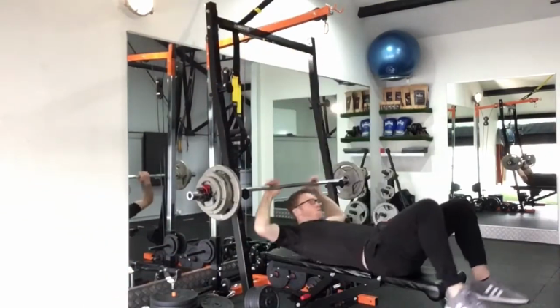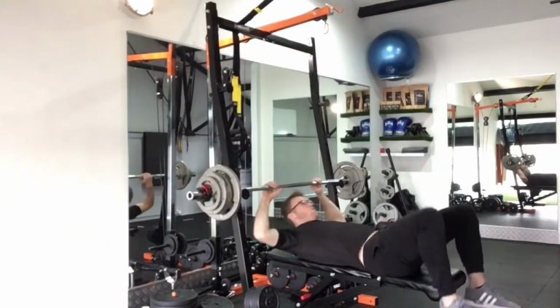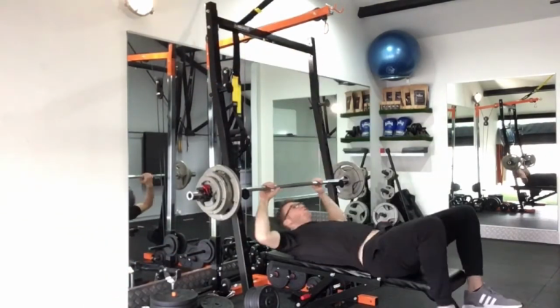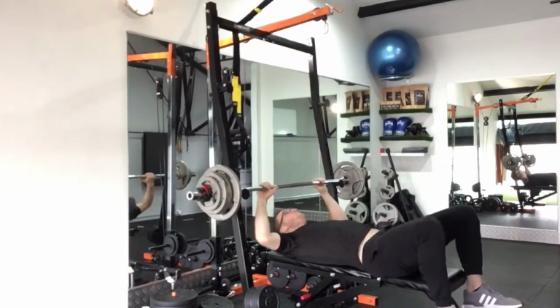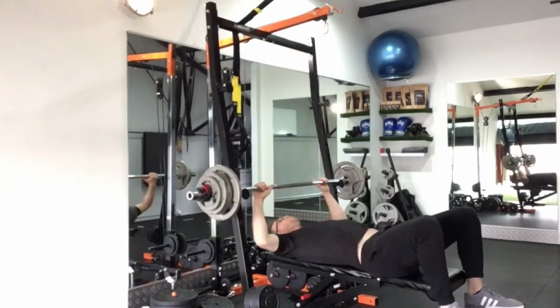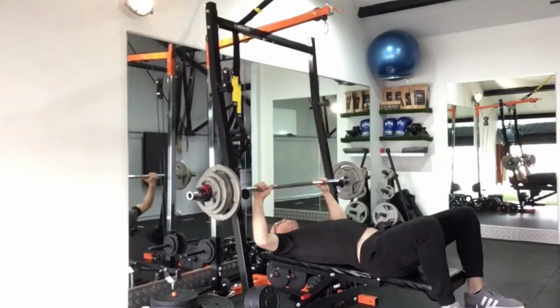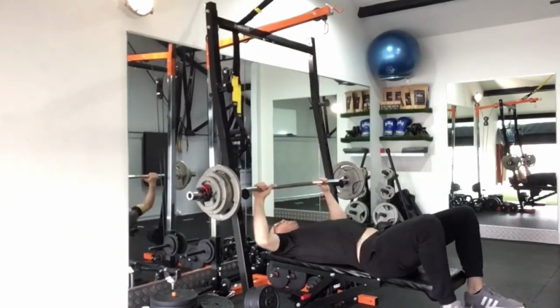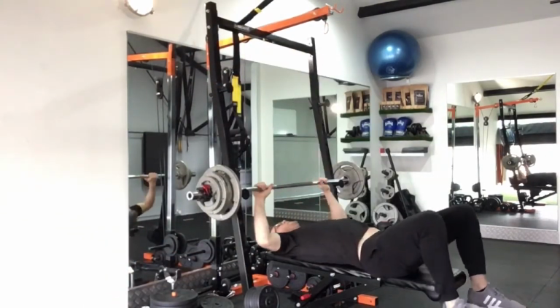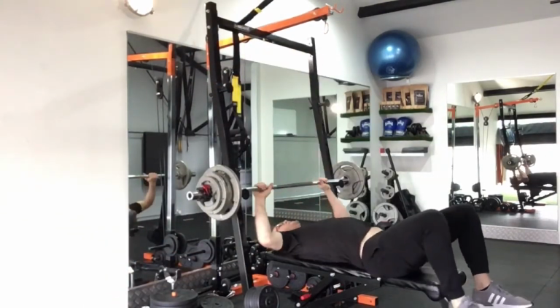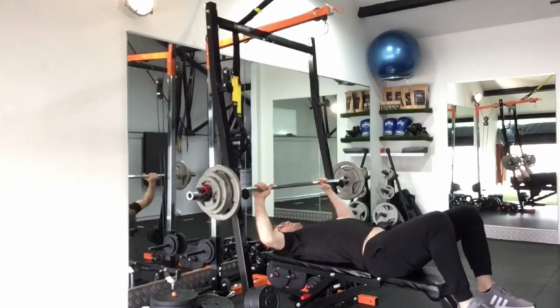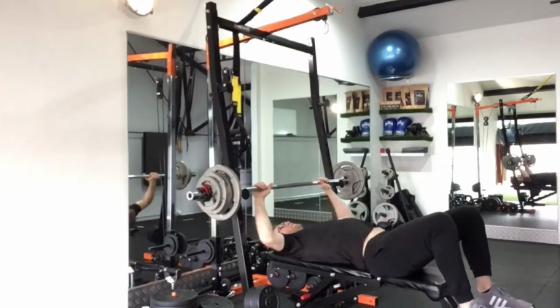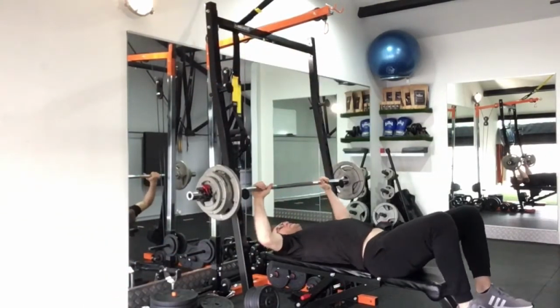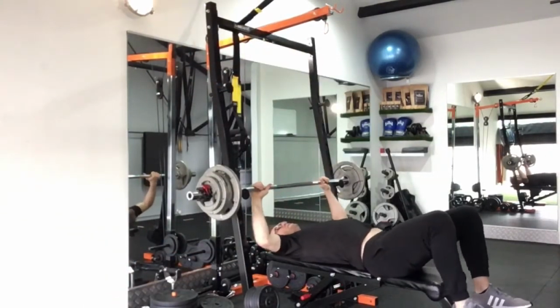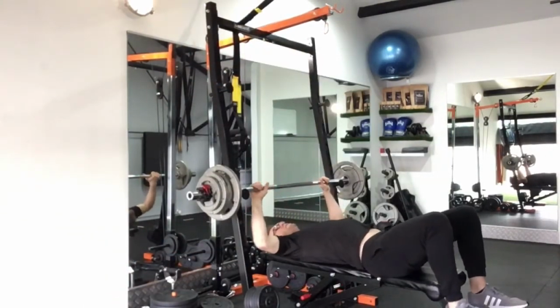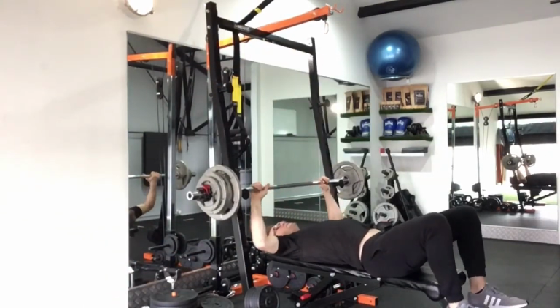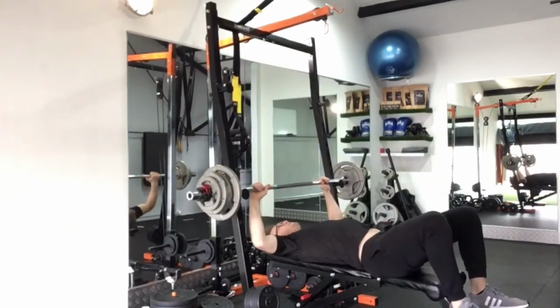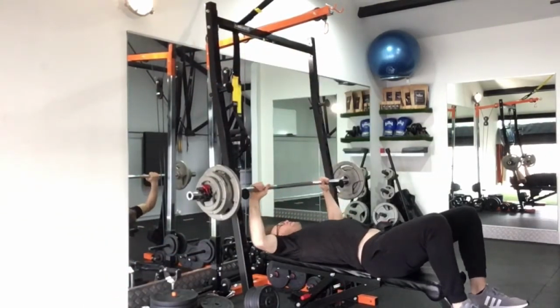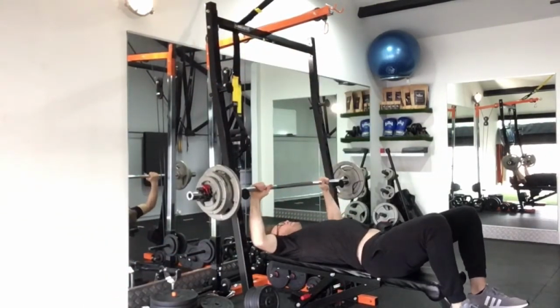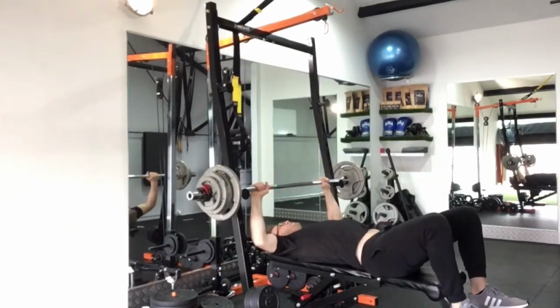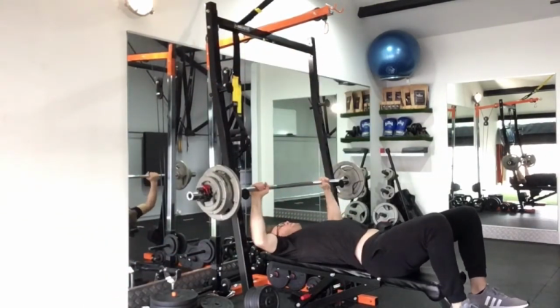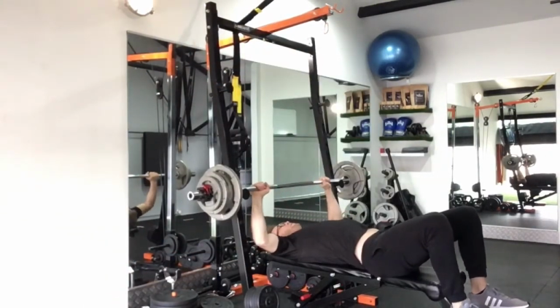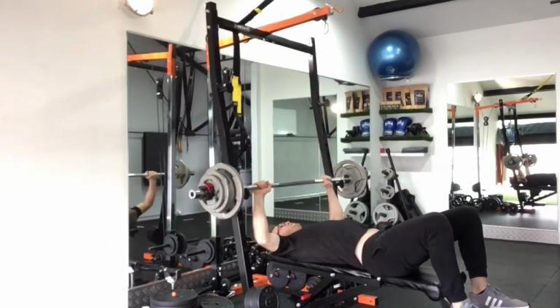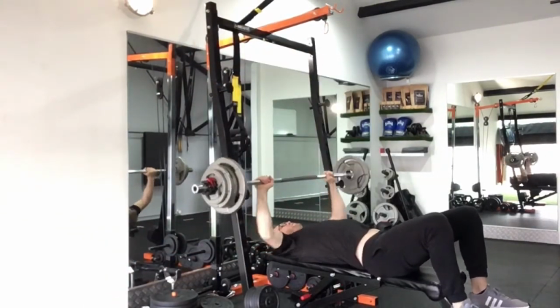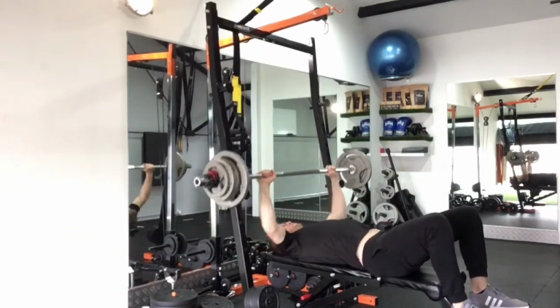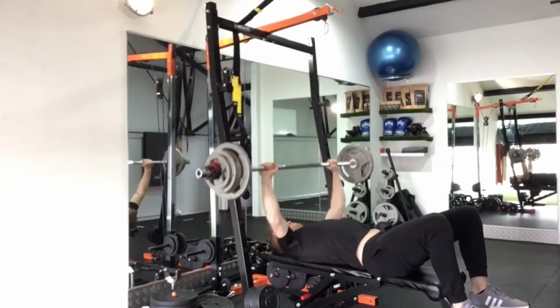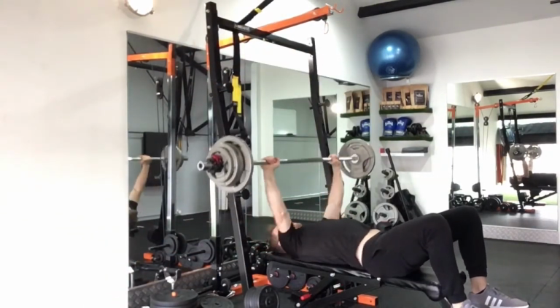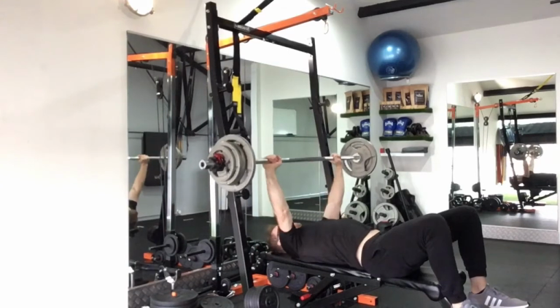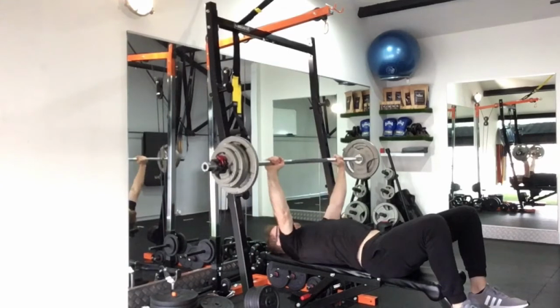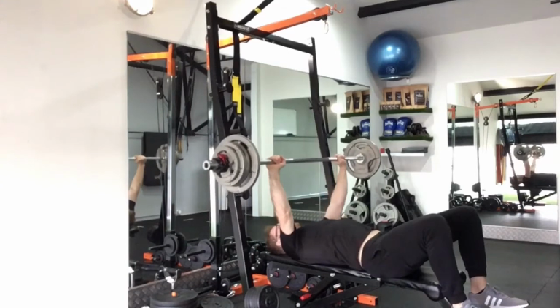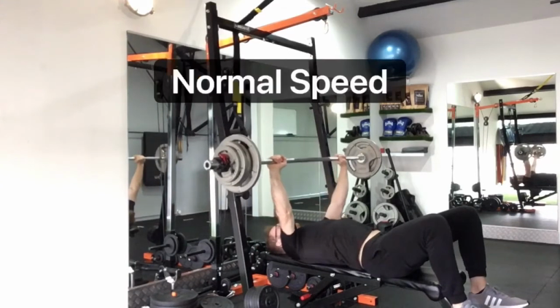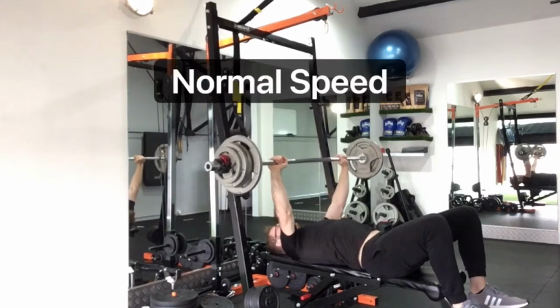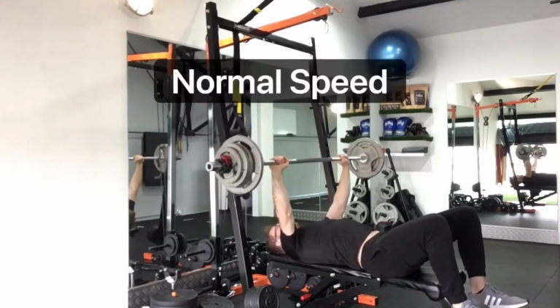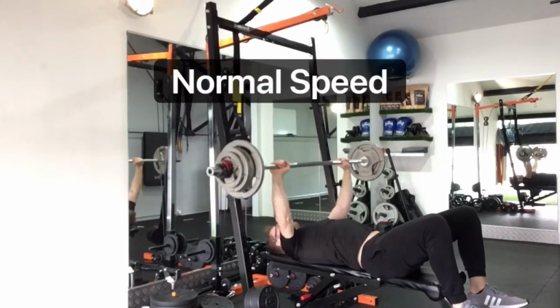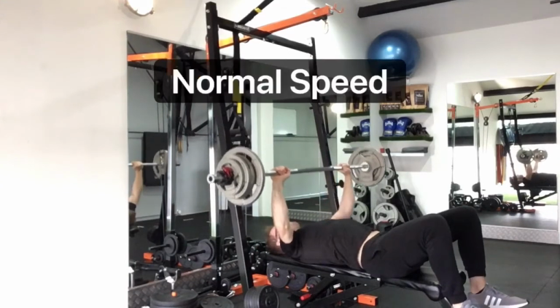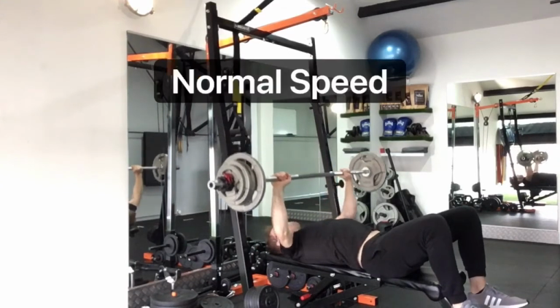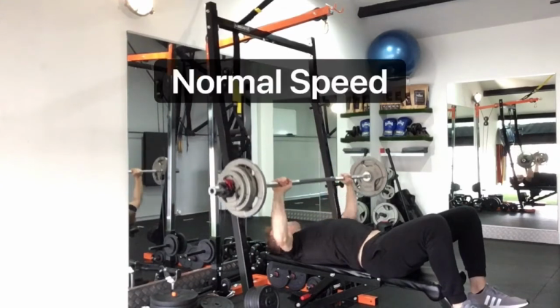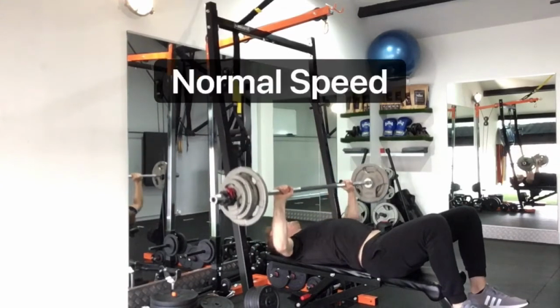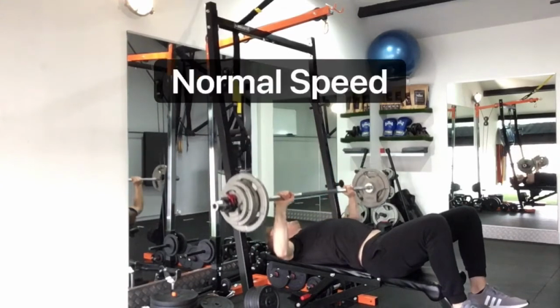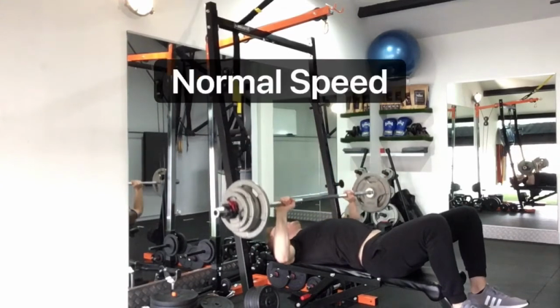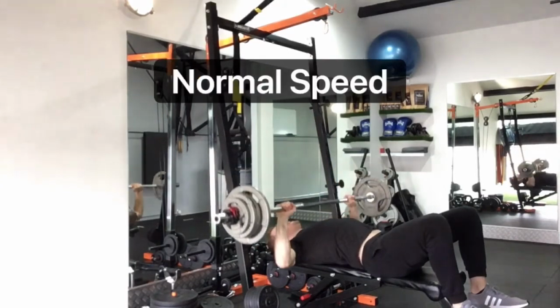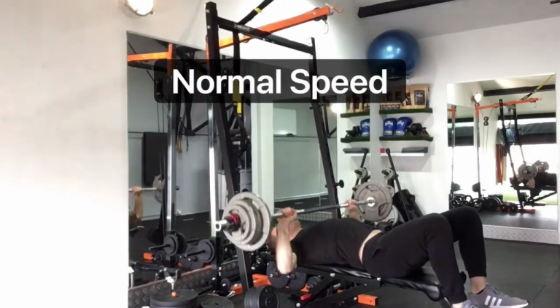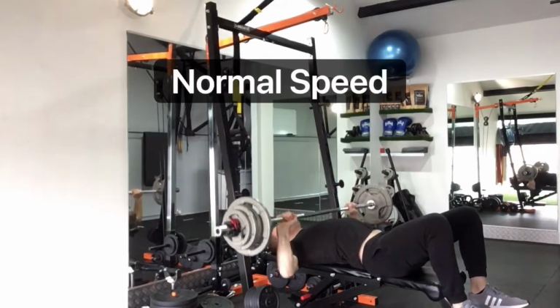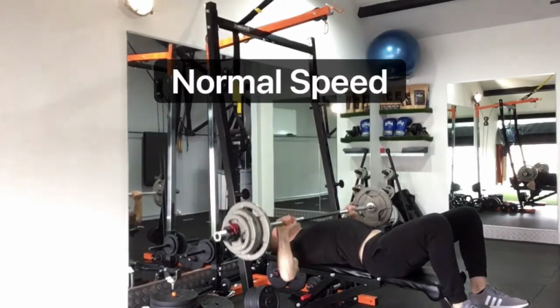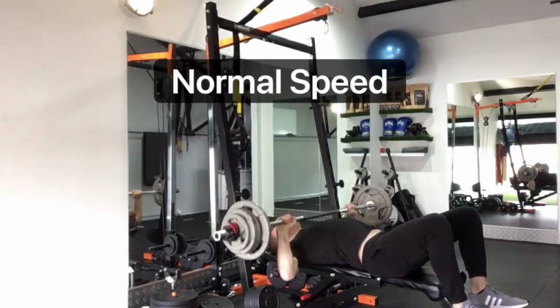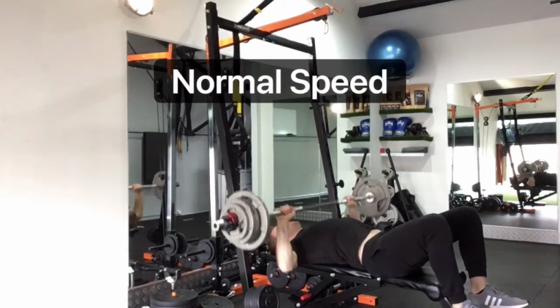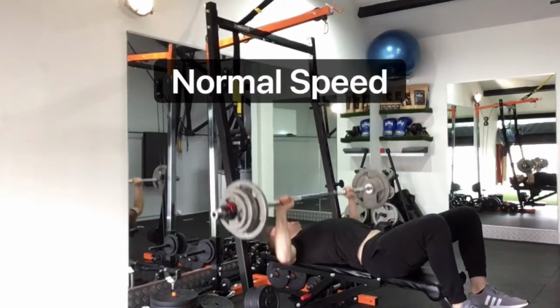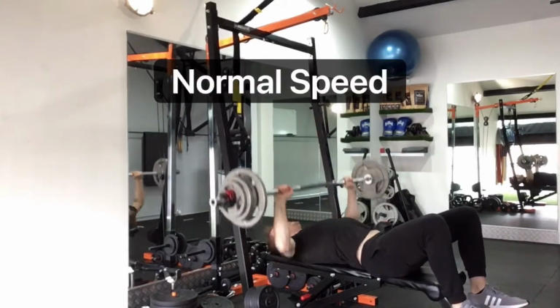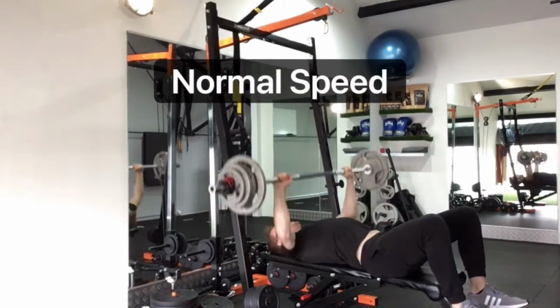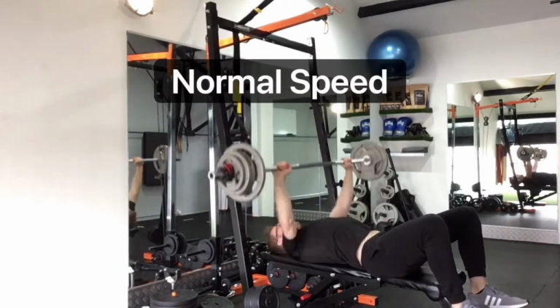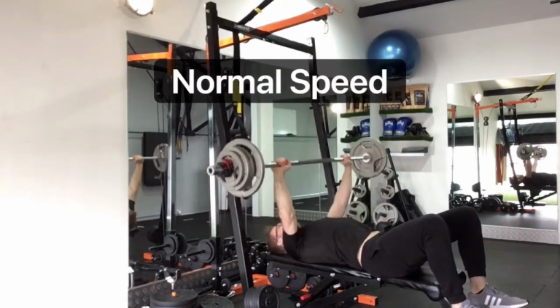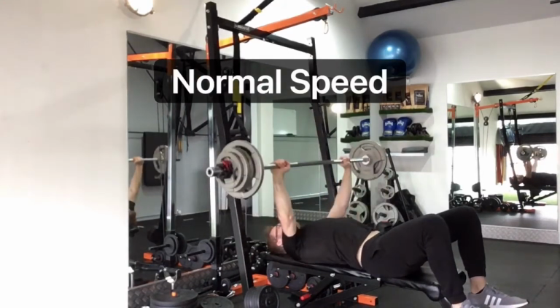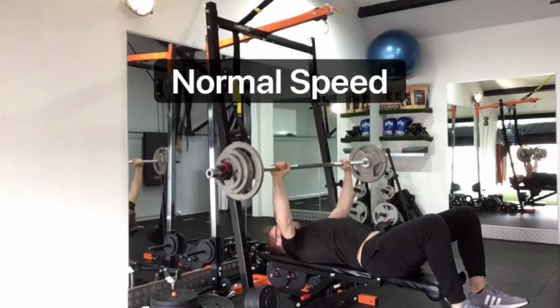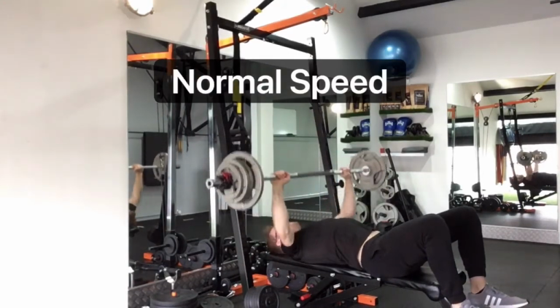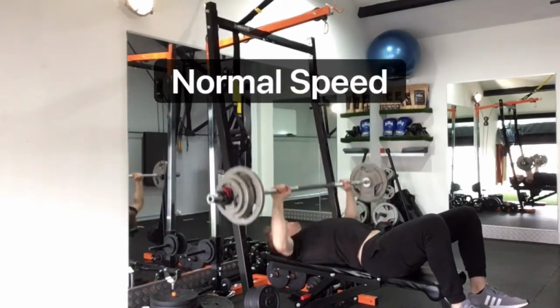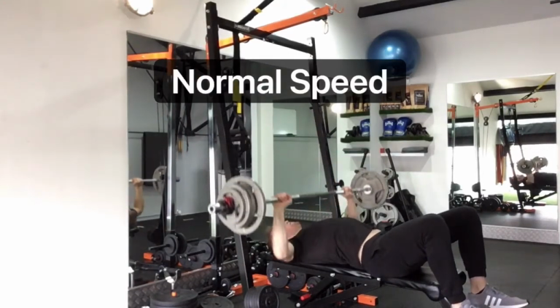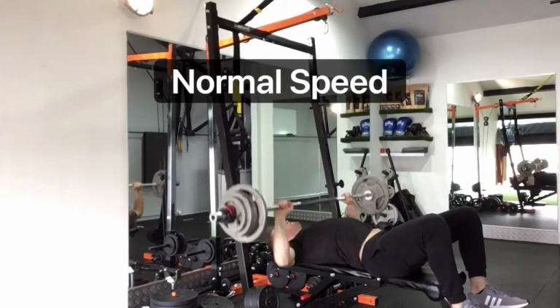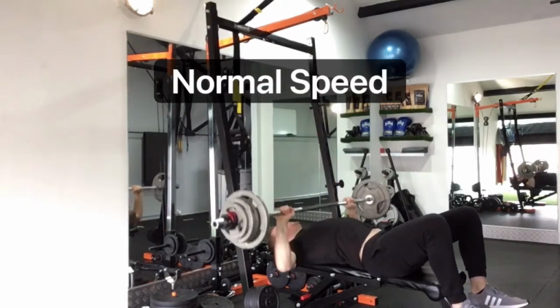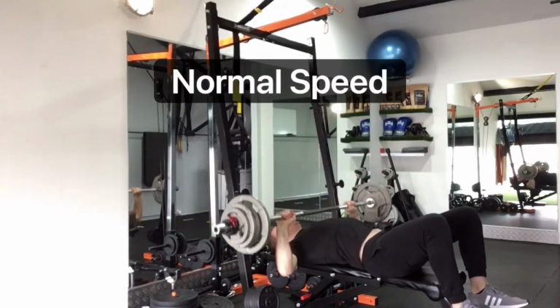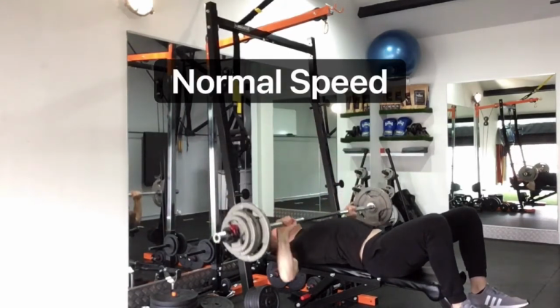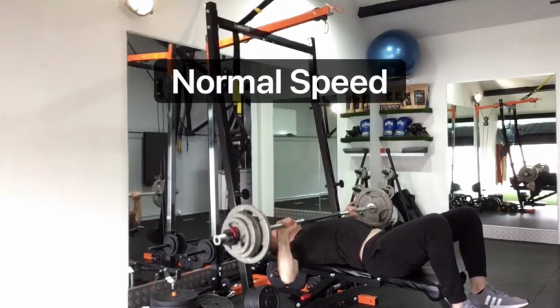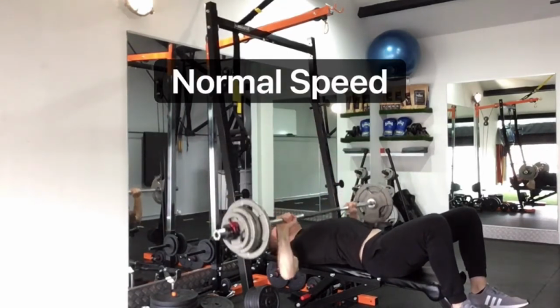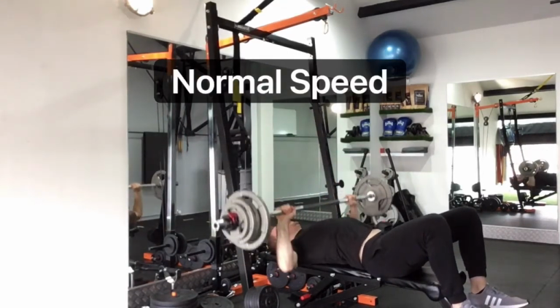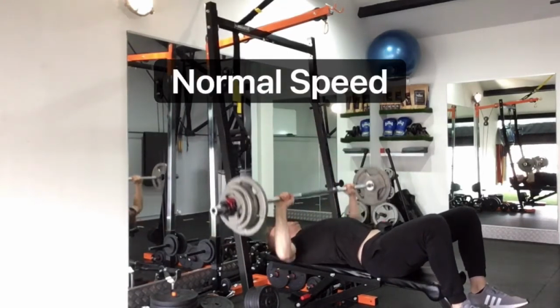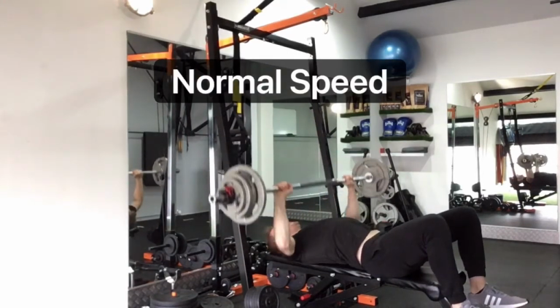Normal speed — people are going down and up, this sort of speed.